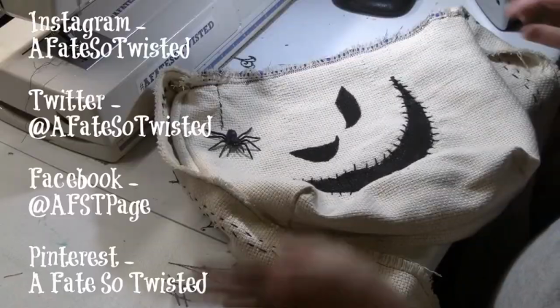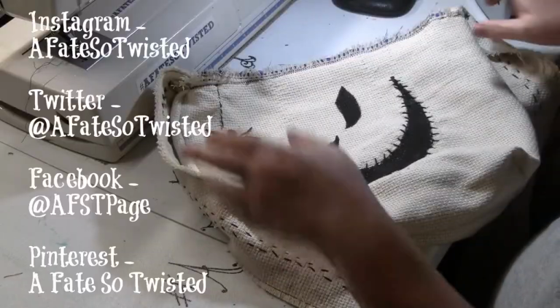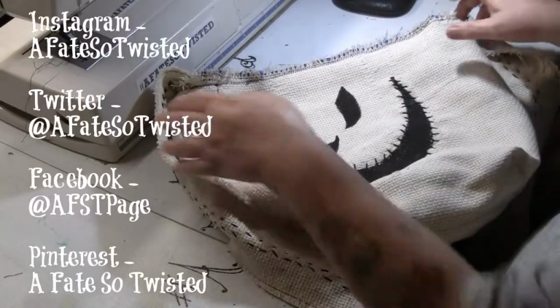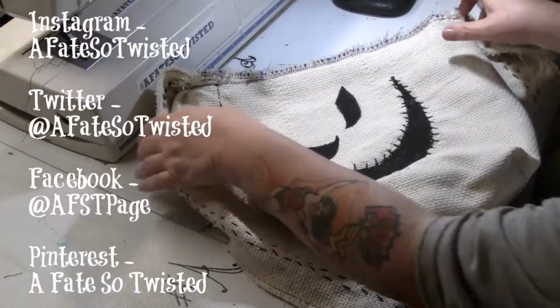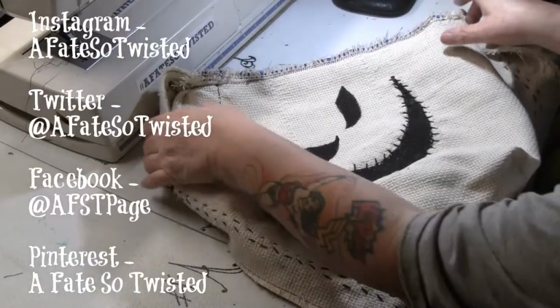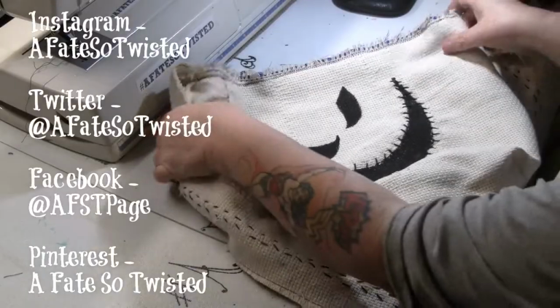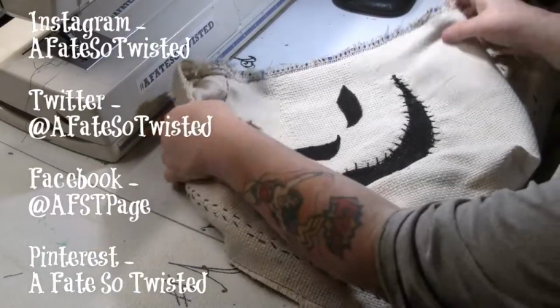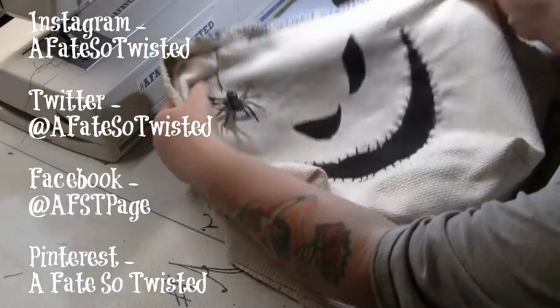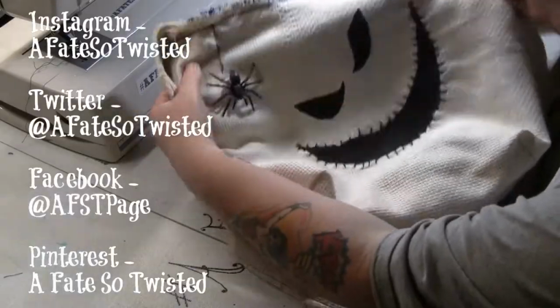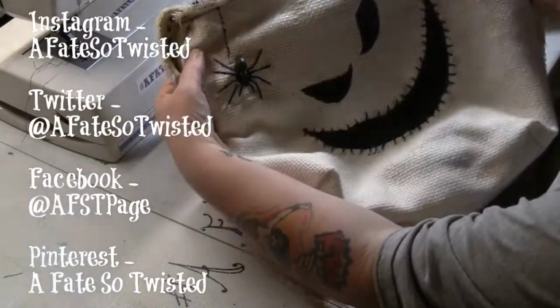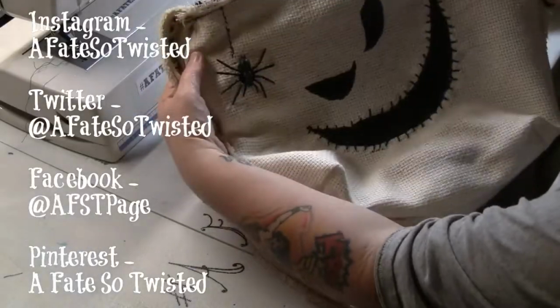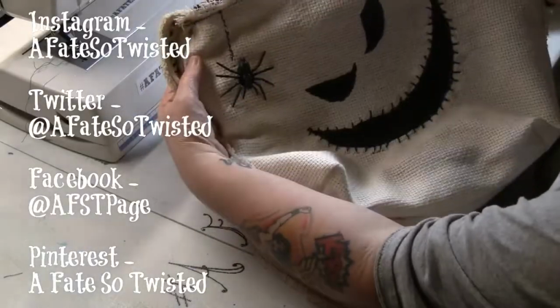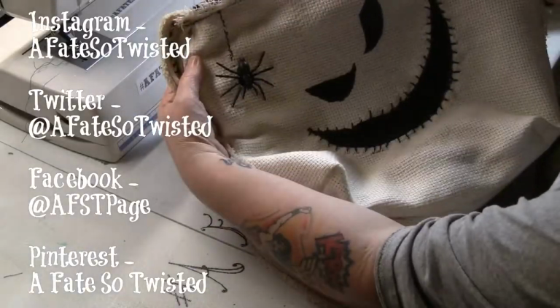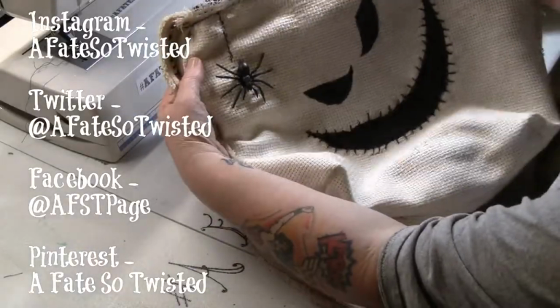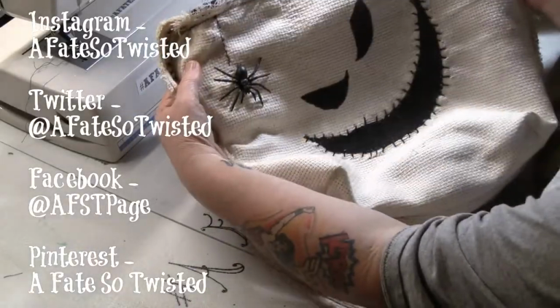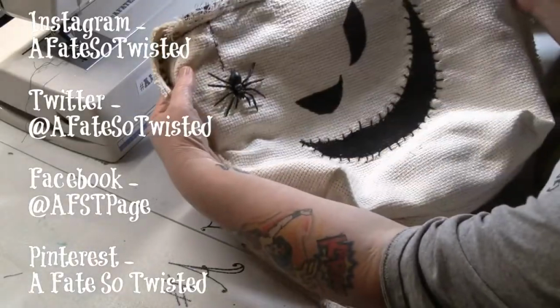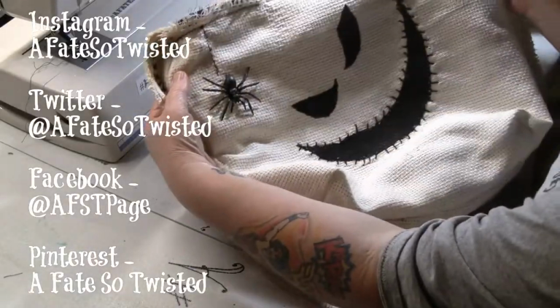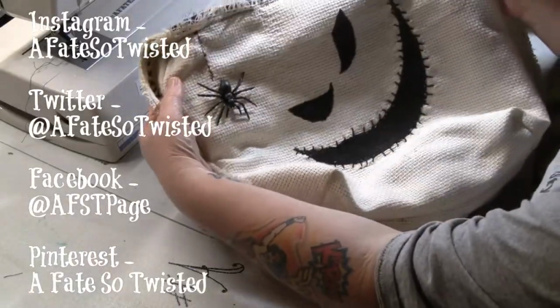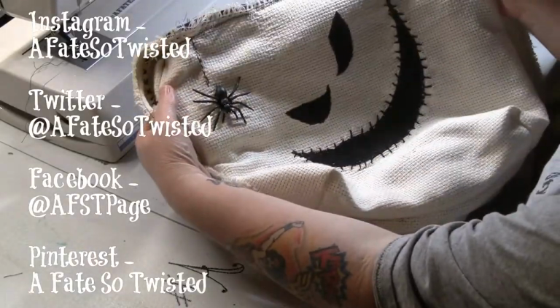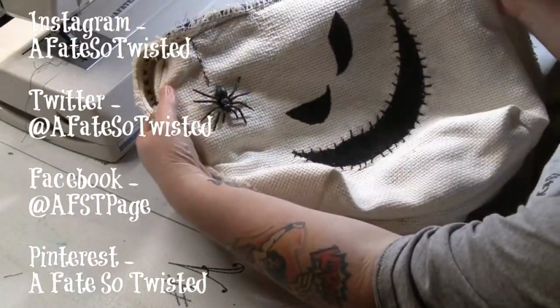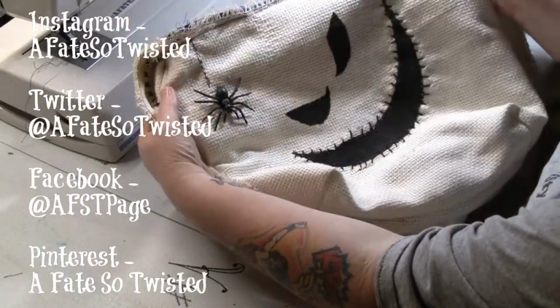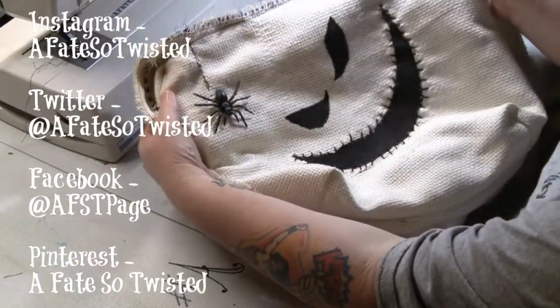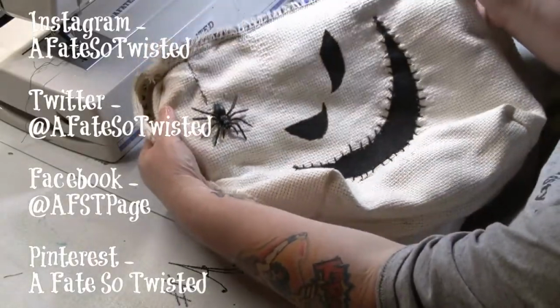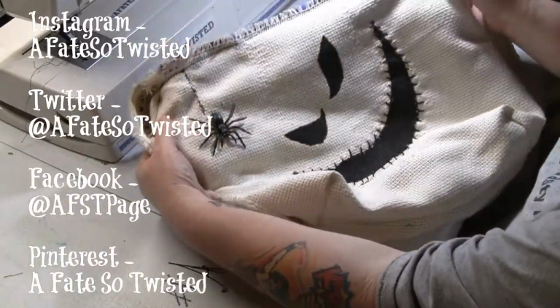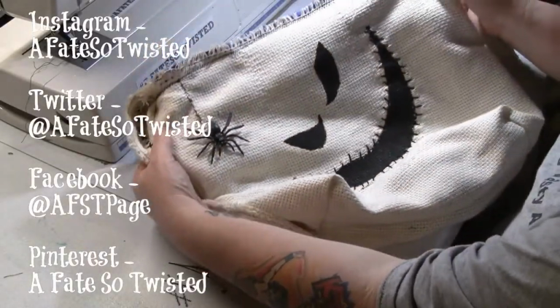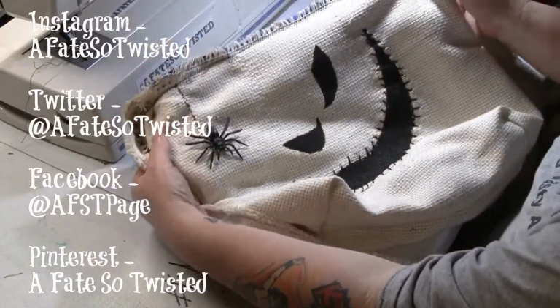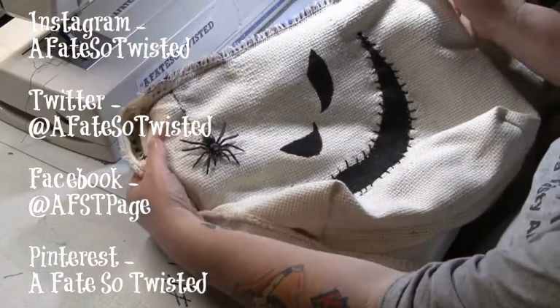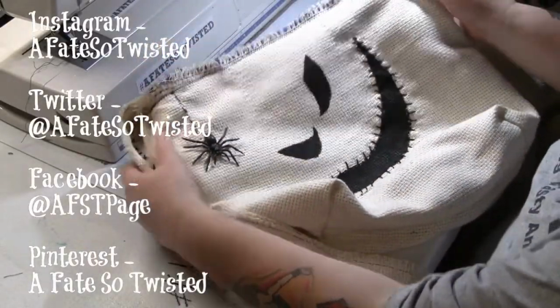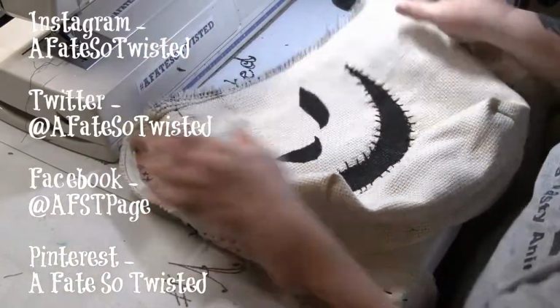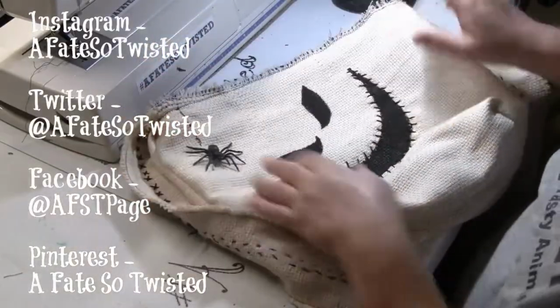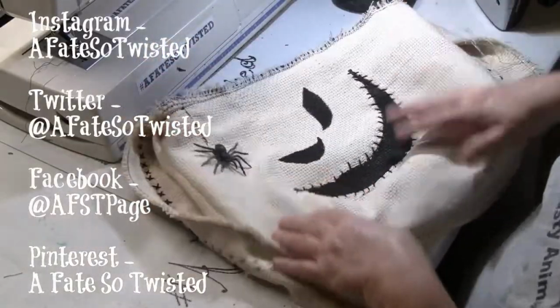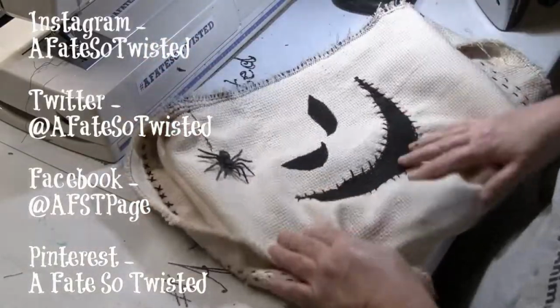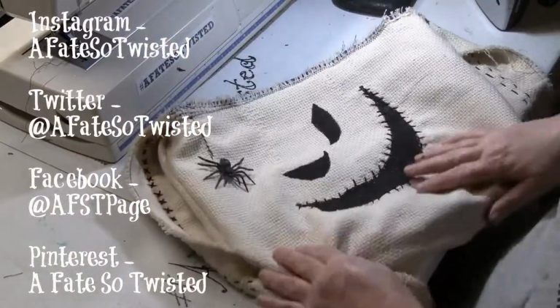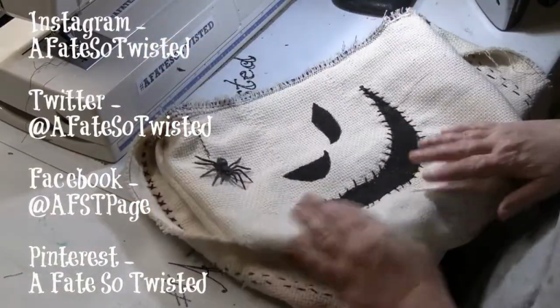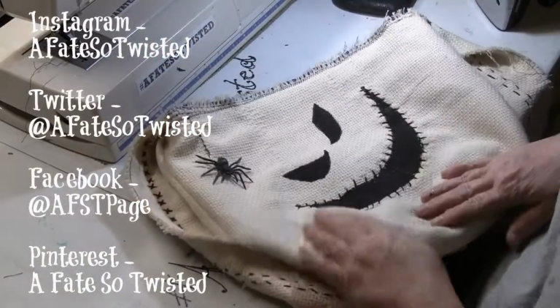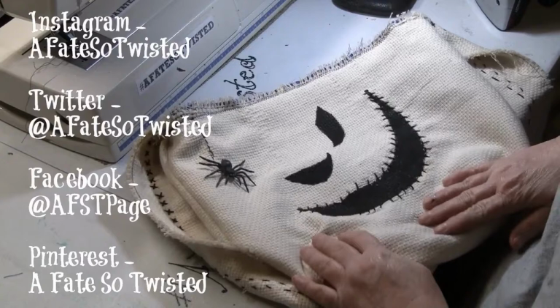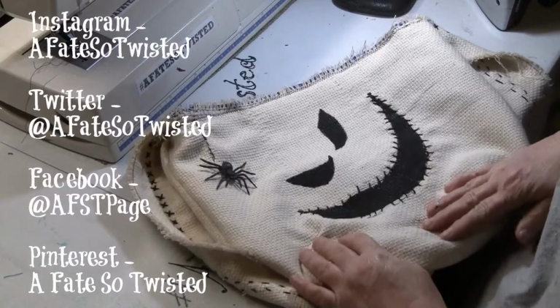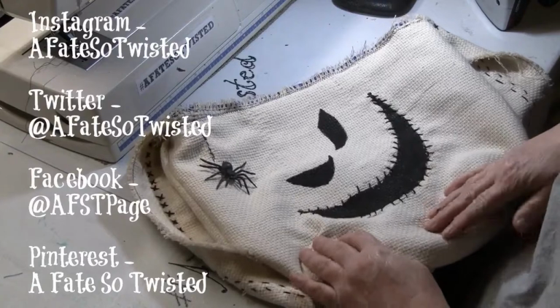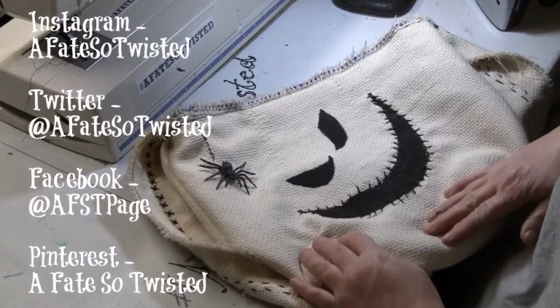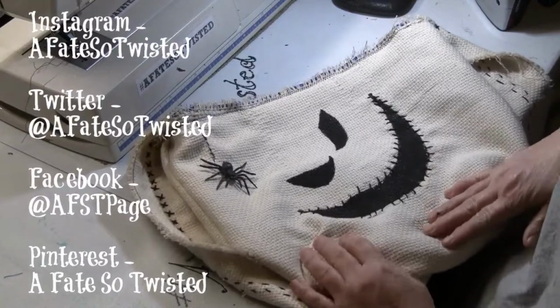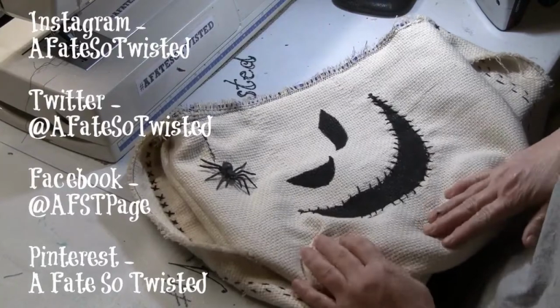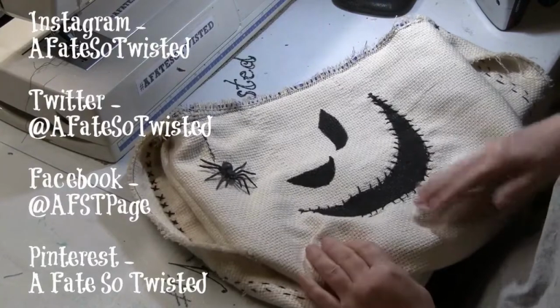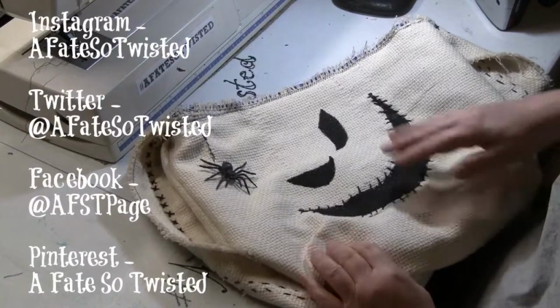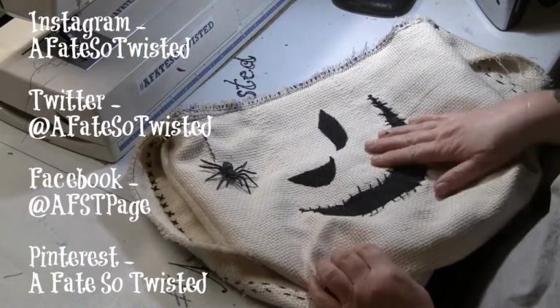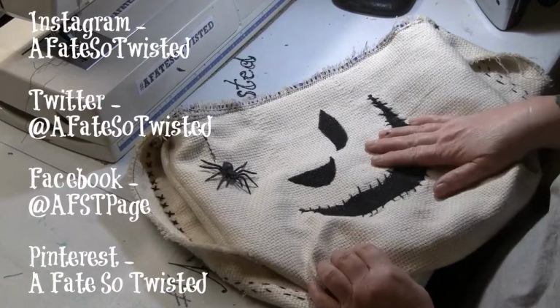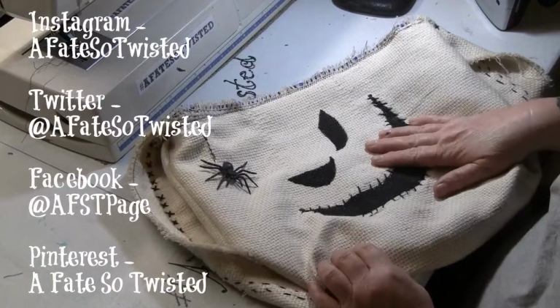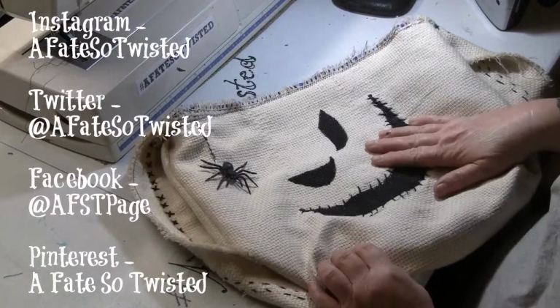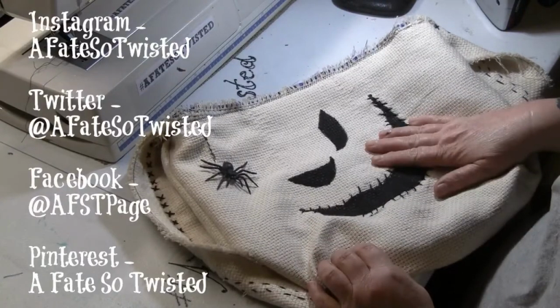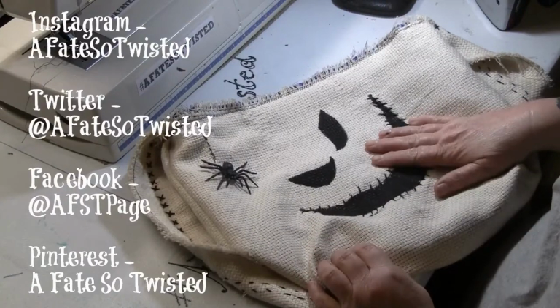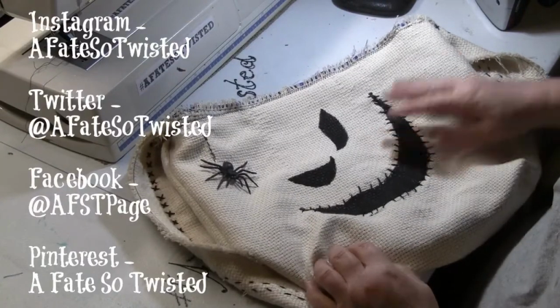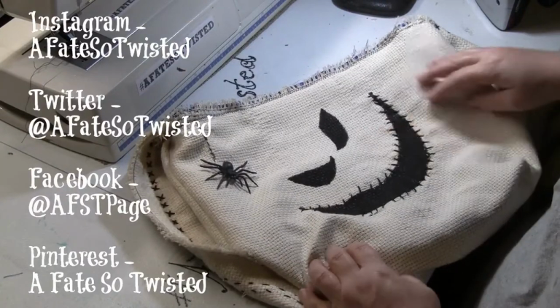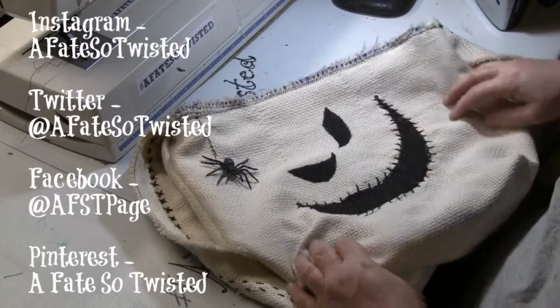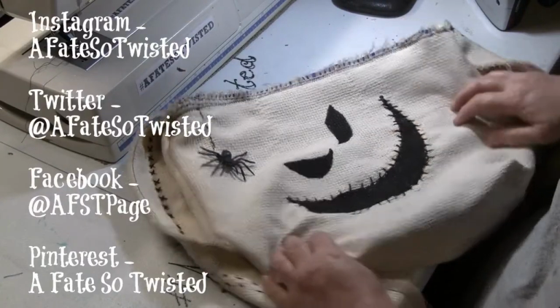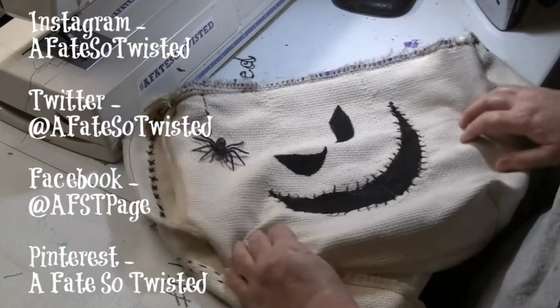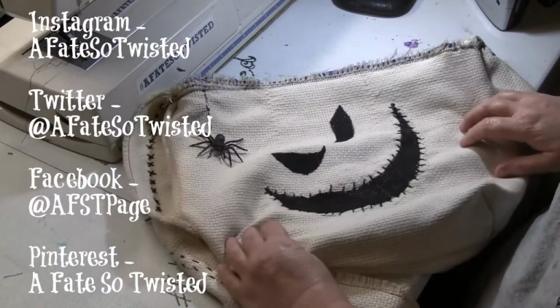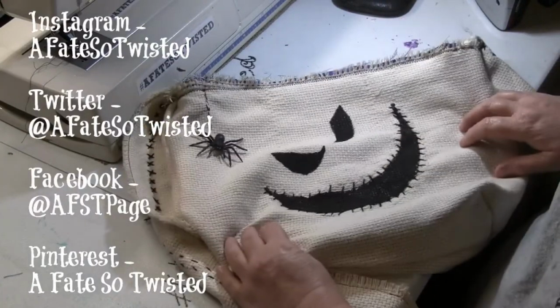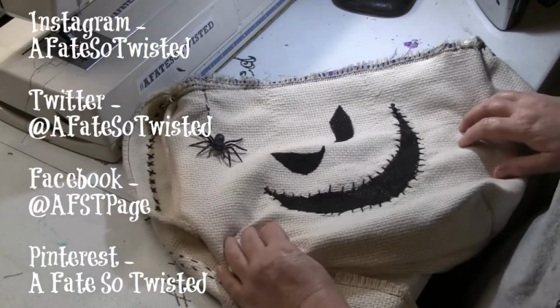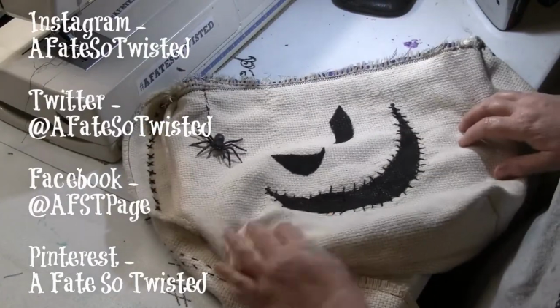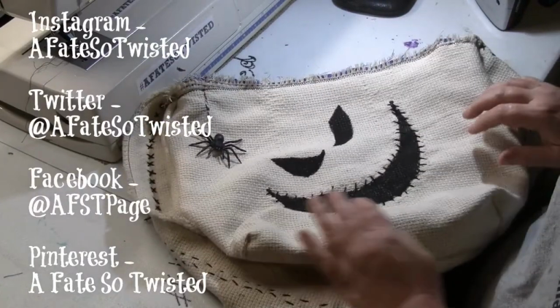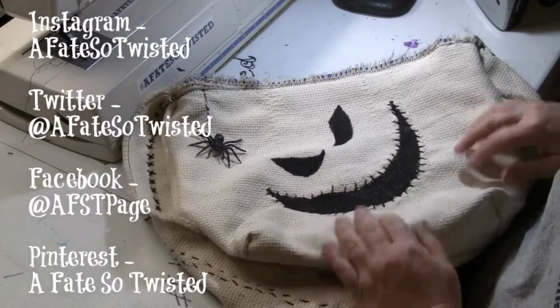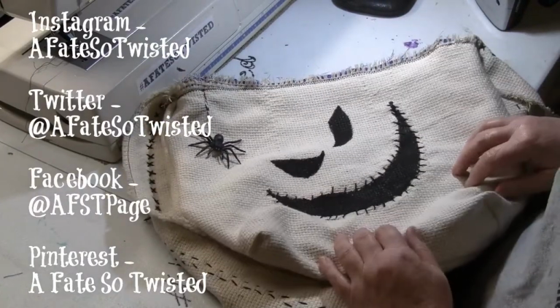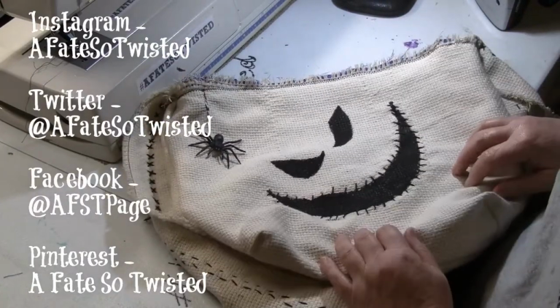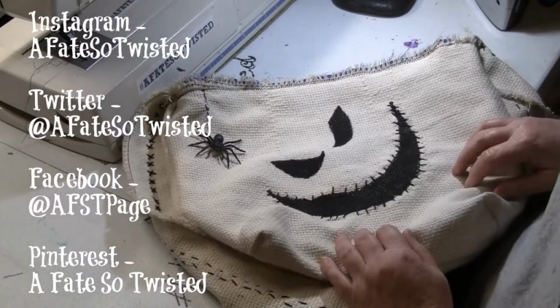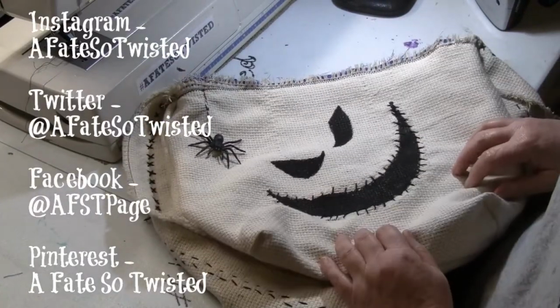That's it, y'all. That's what we end up with — a really quick, fun project to do. I hope you guys enjoyed this.